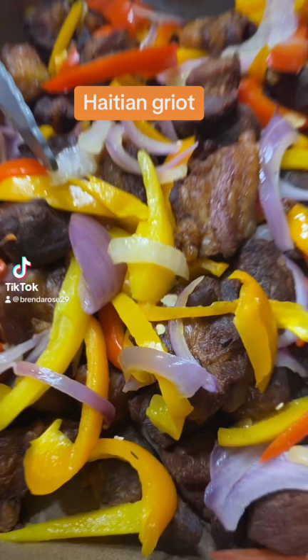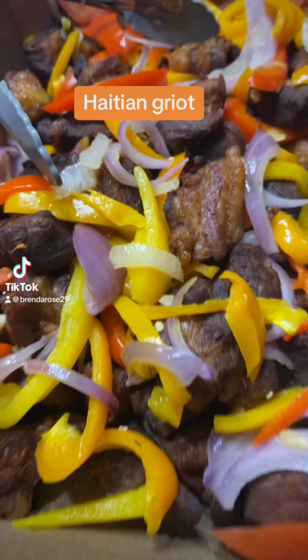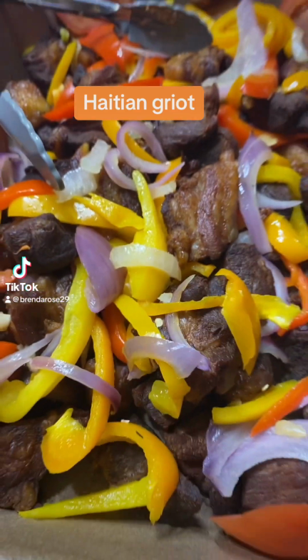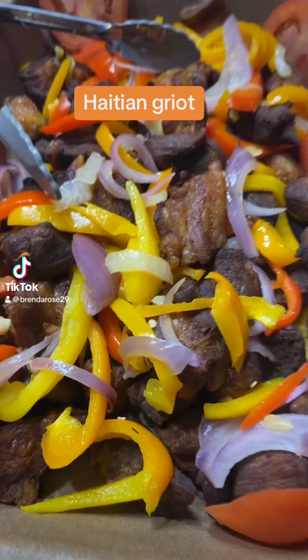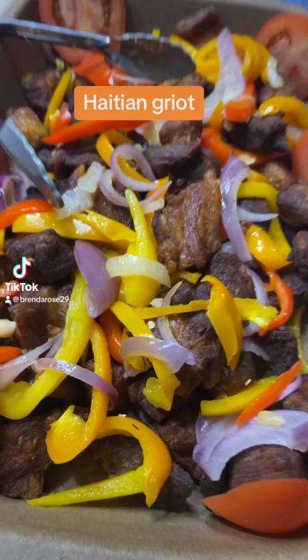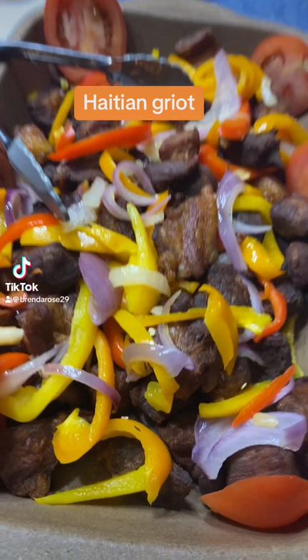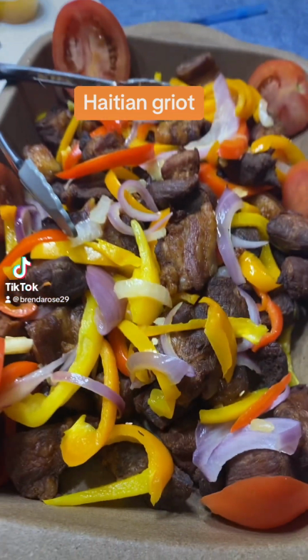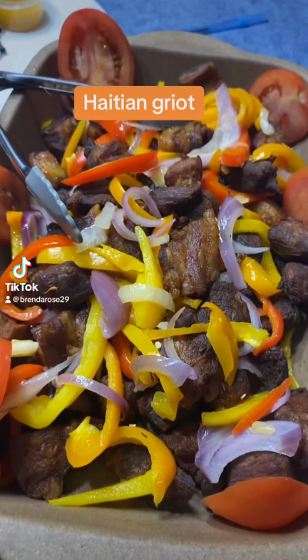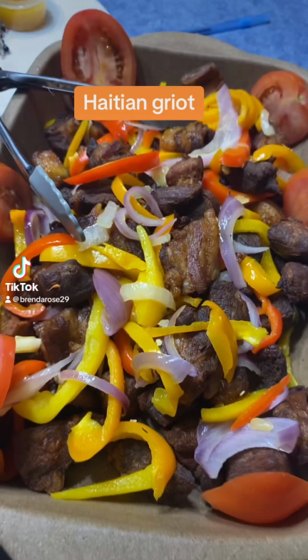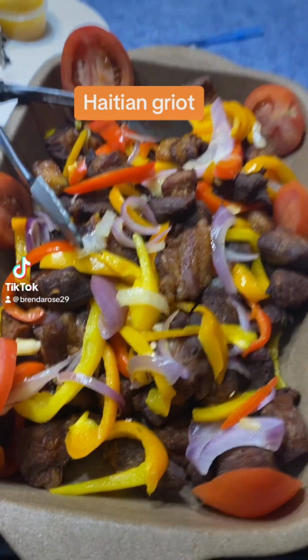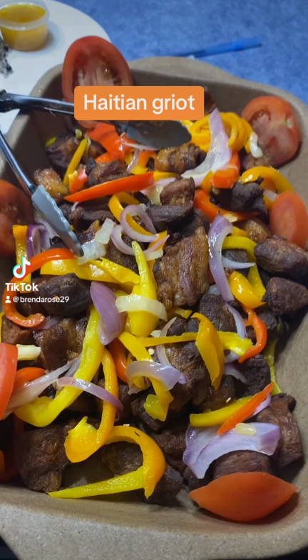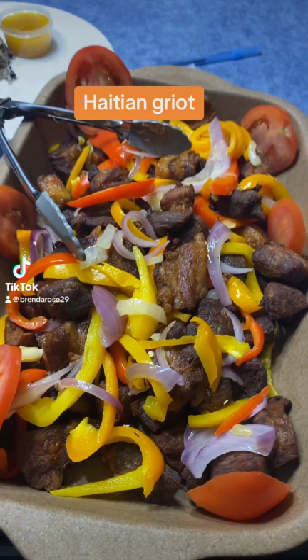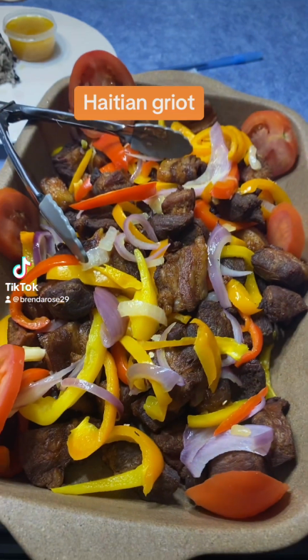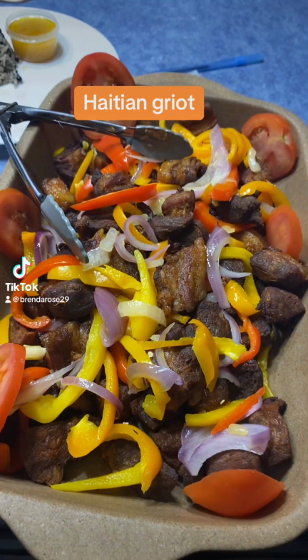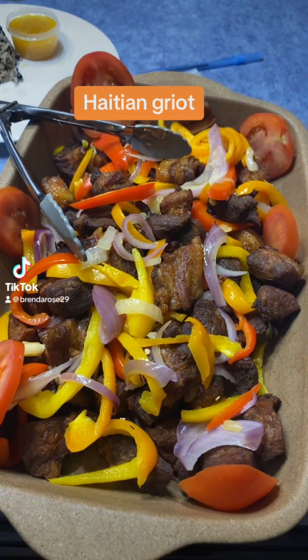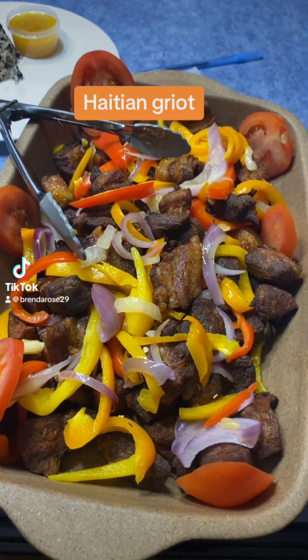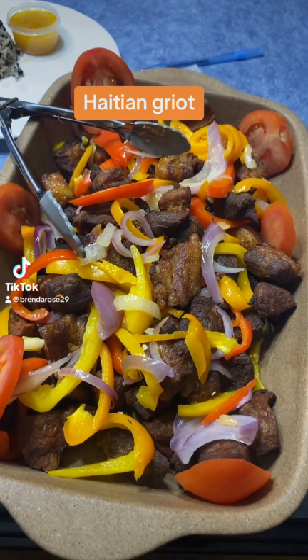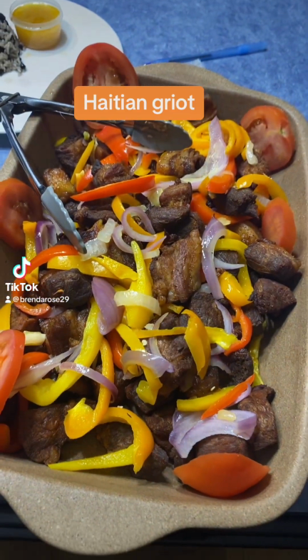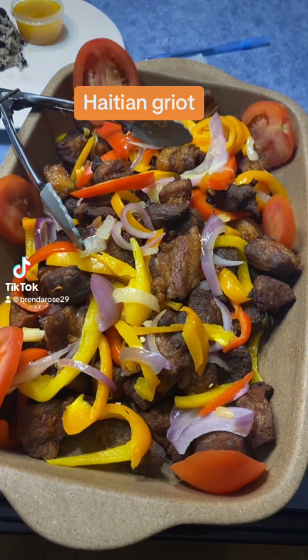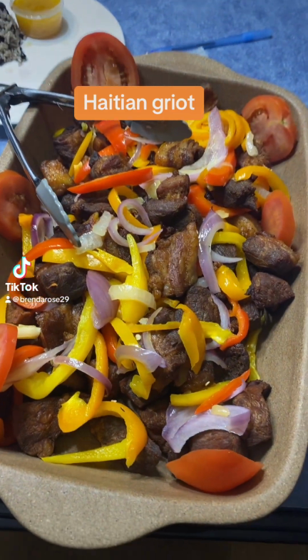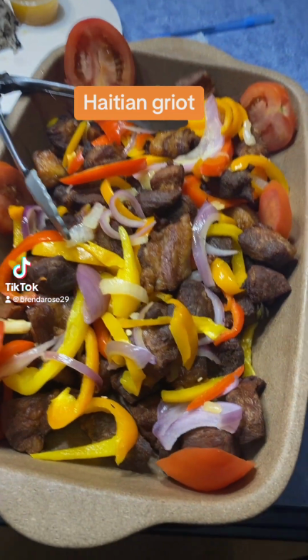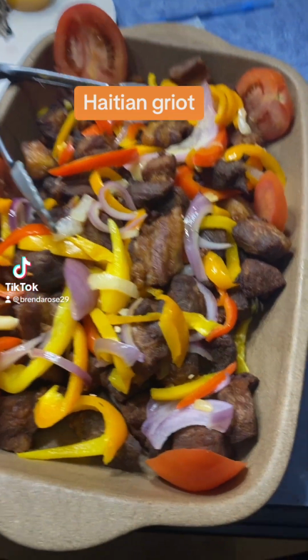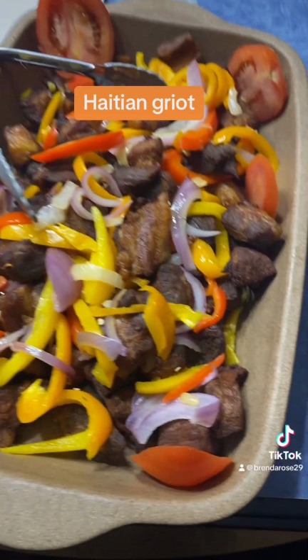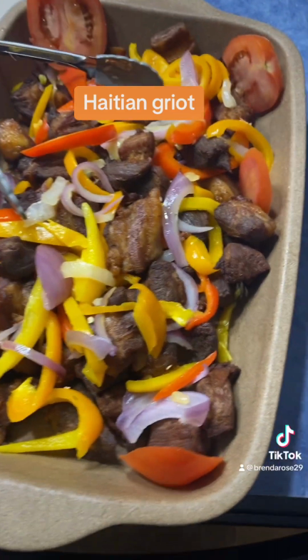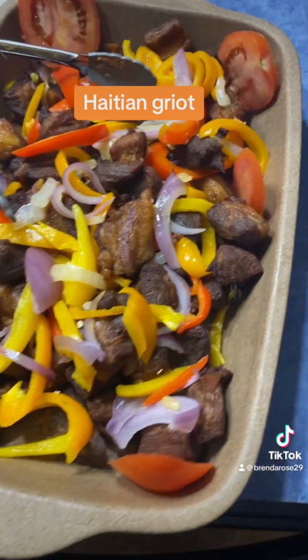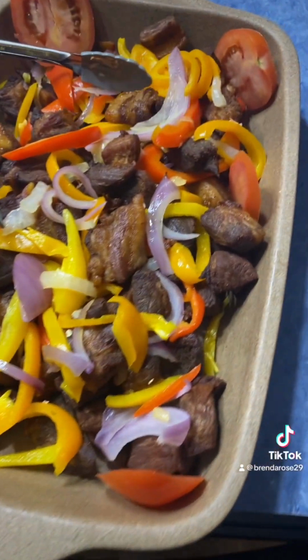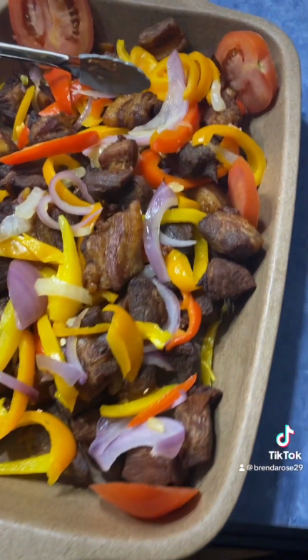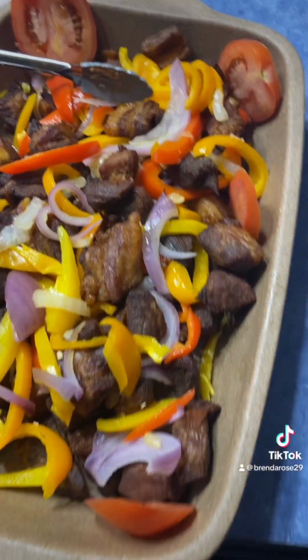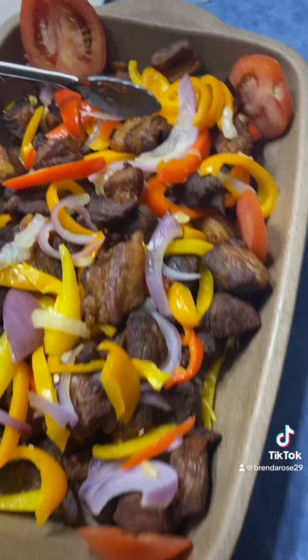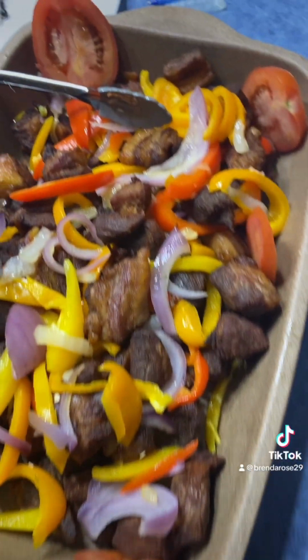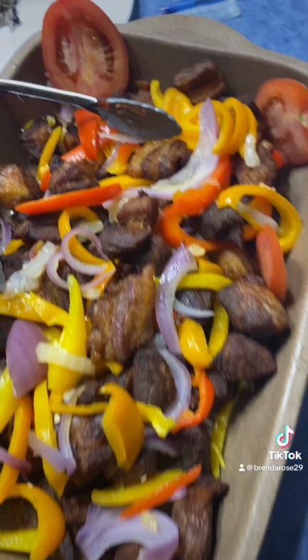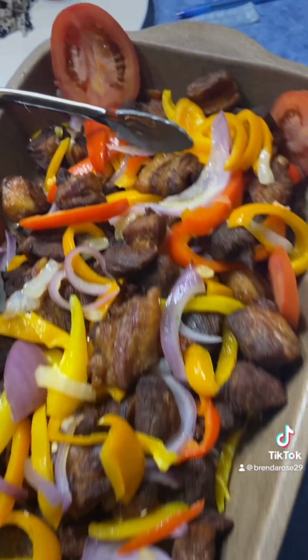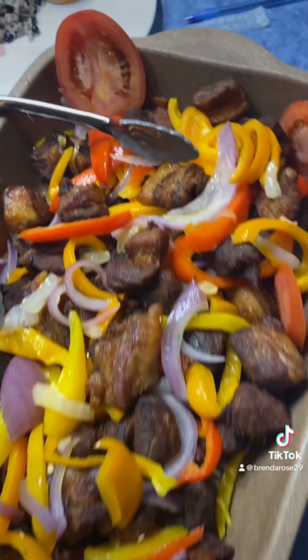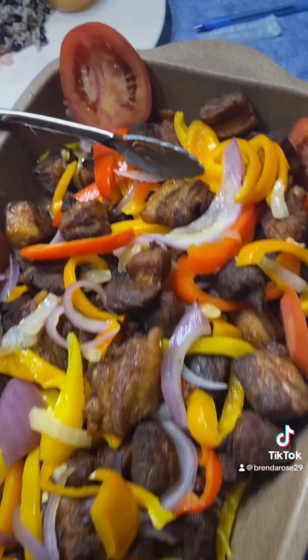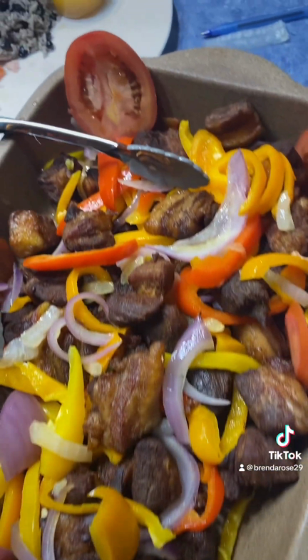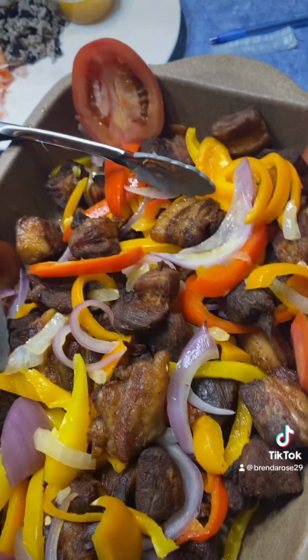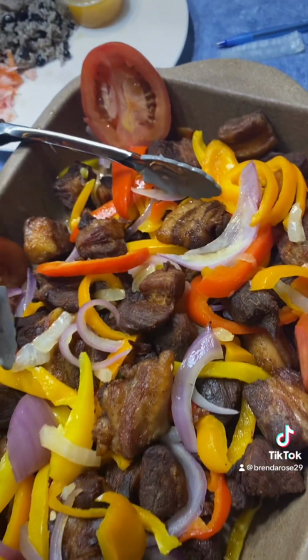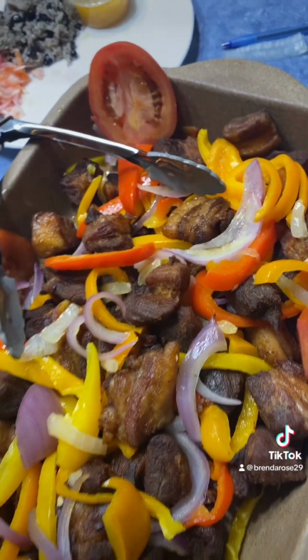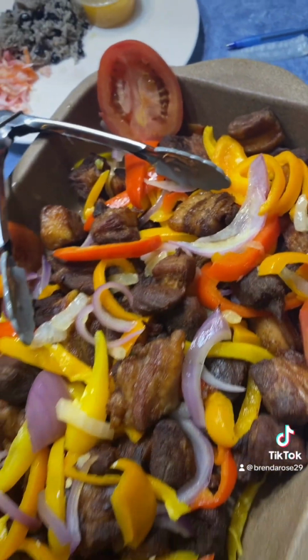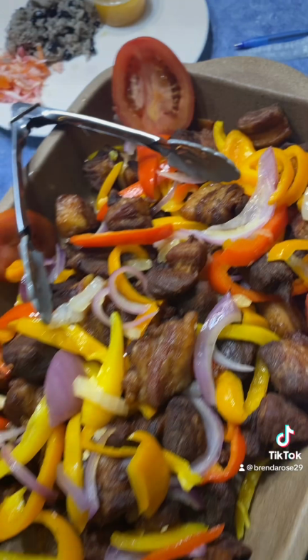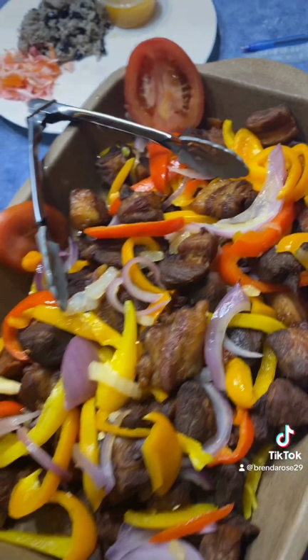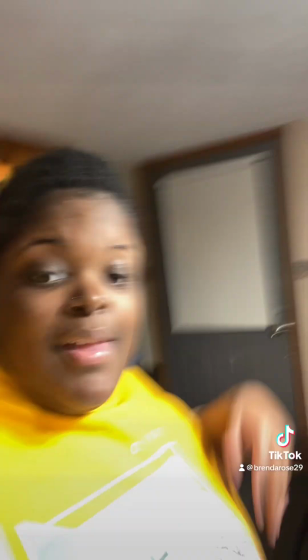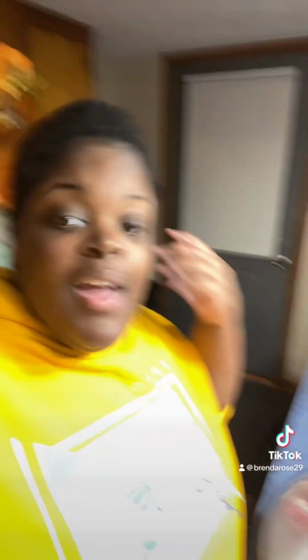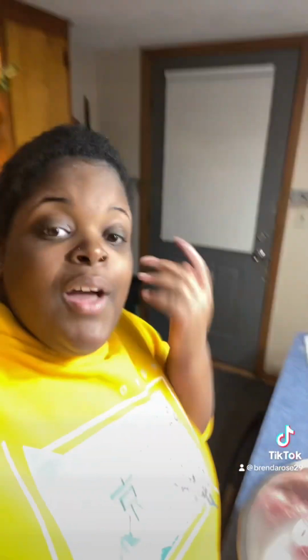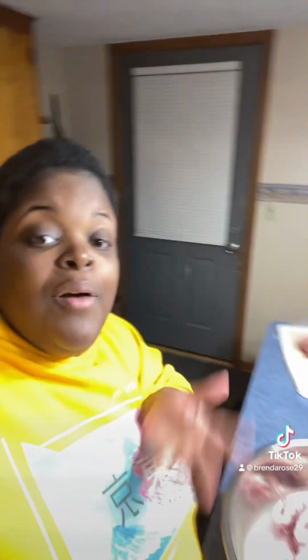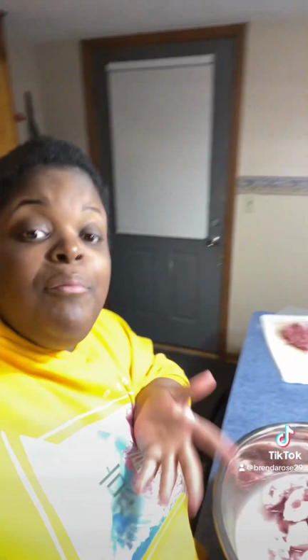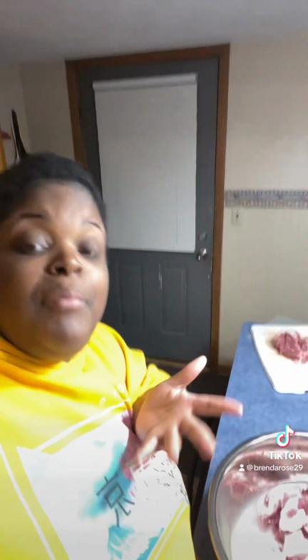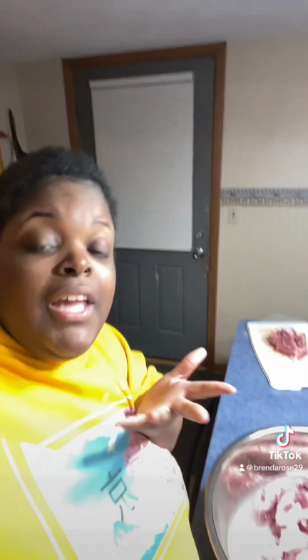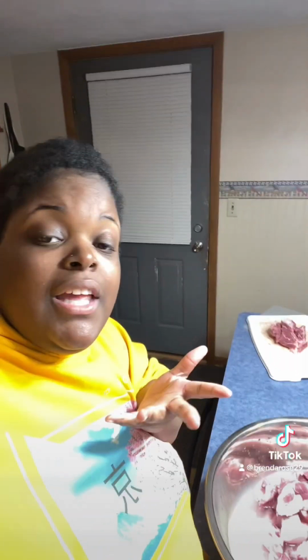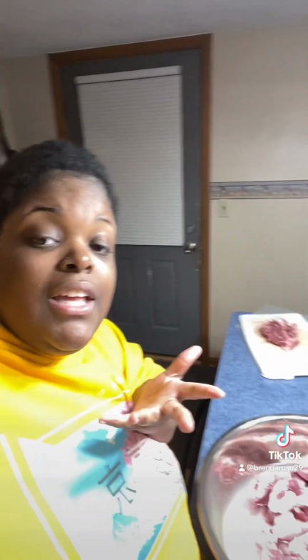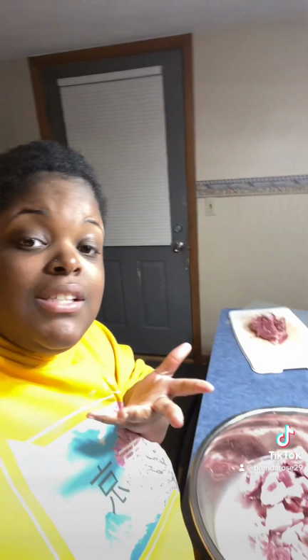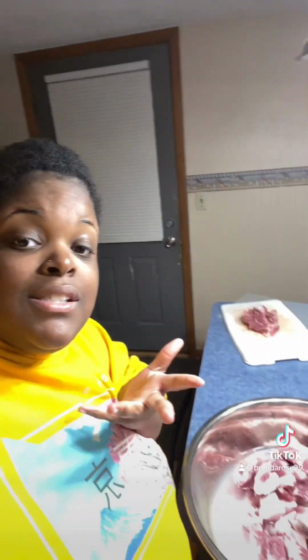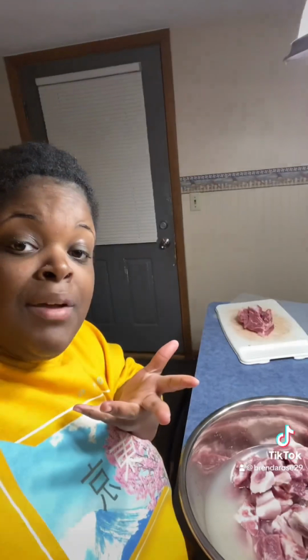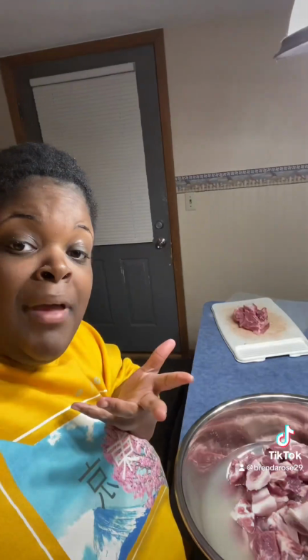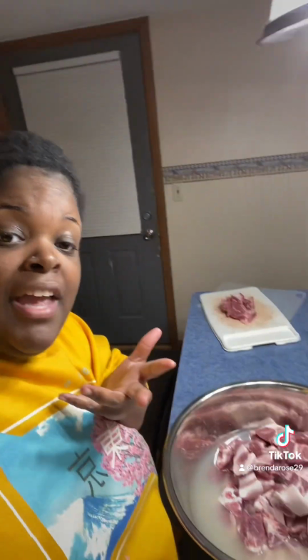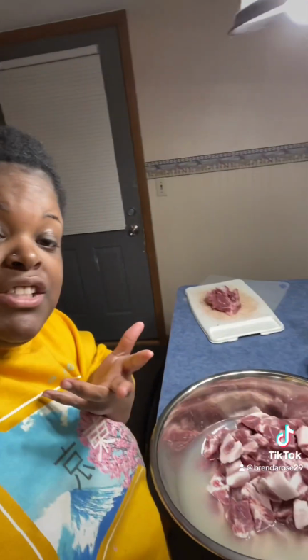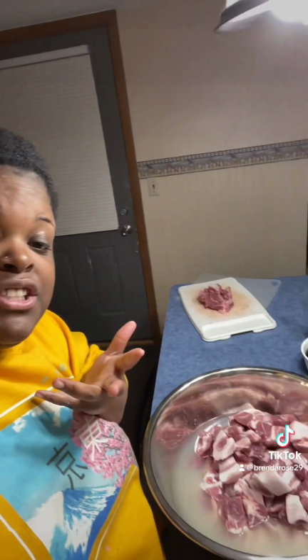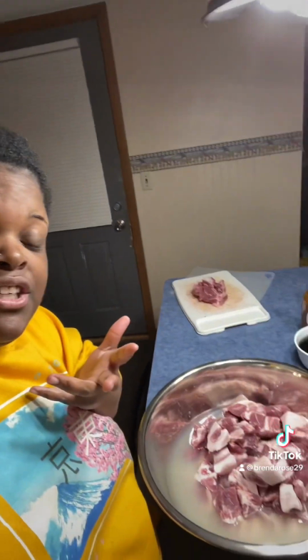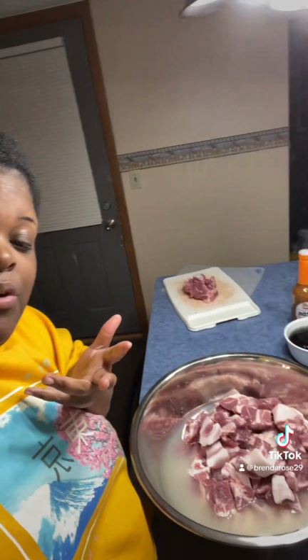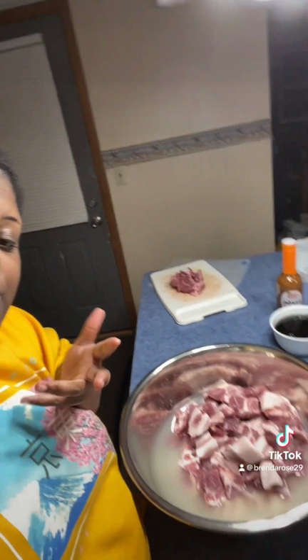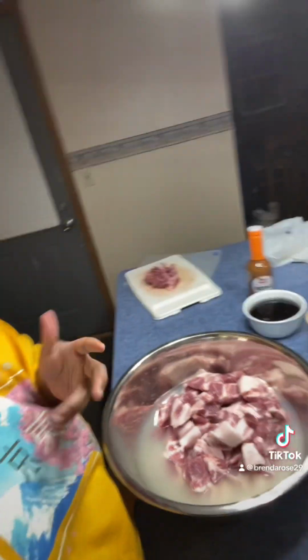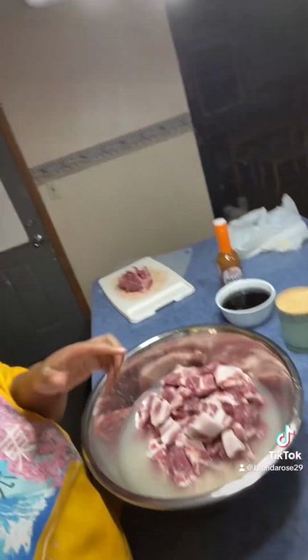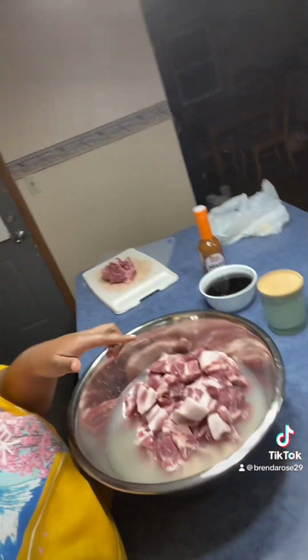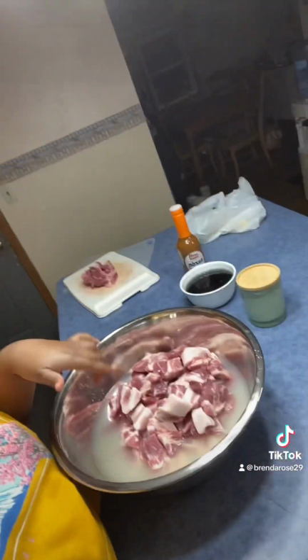I'm not Haitian, but I love me some Haitian food. Let's get it. Making some Haitian griots.